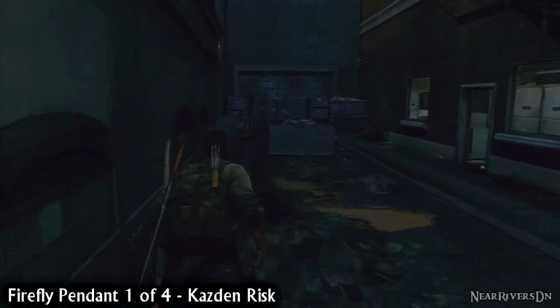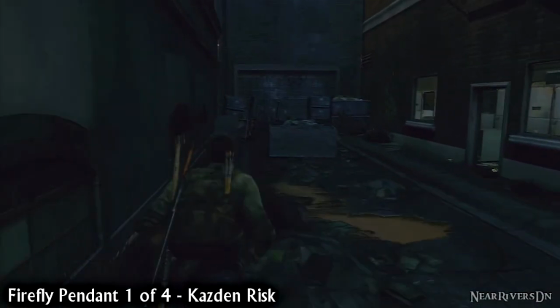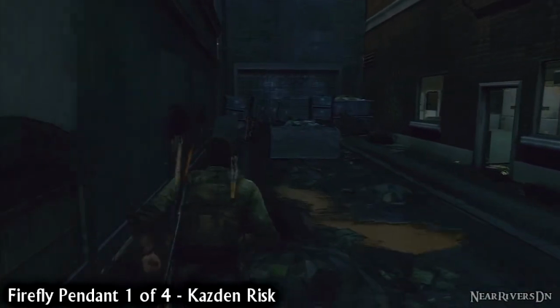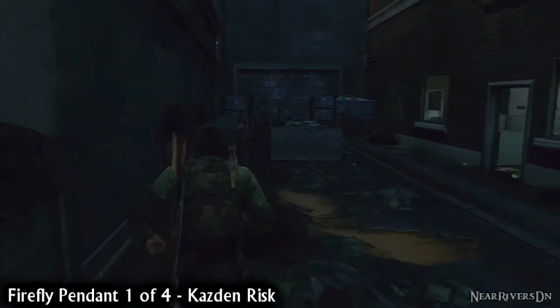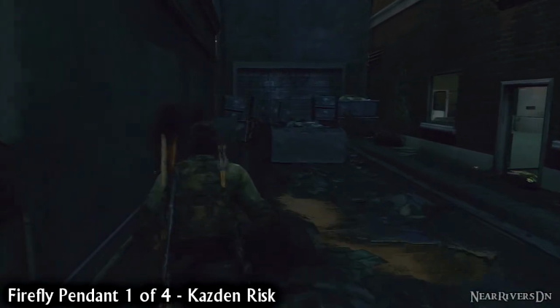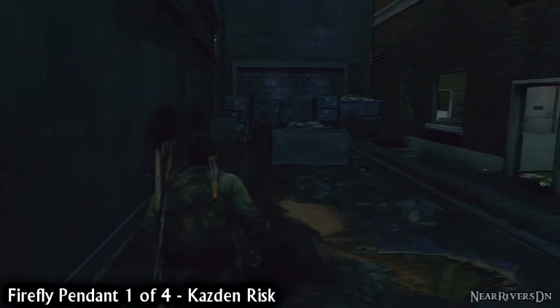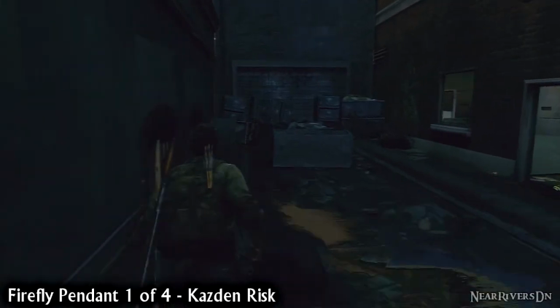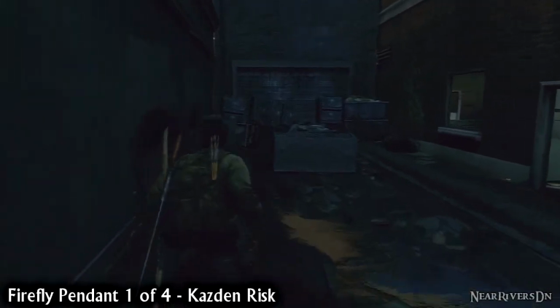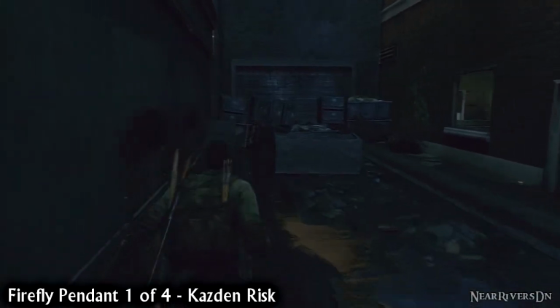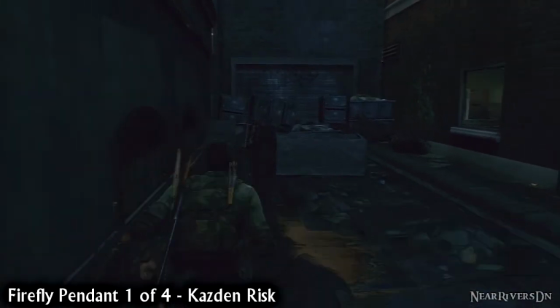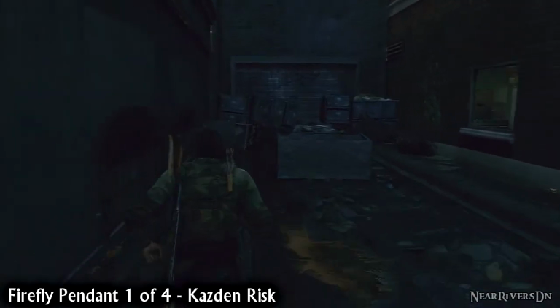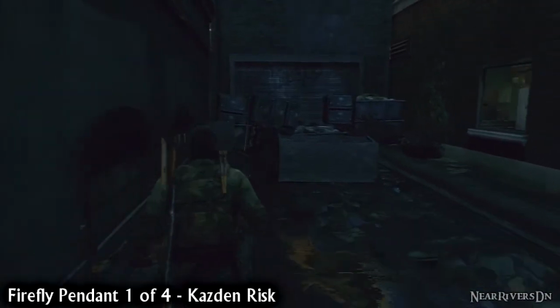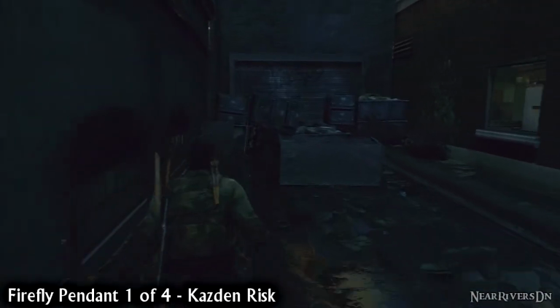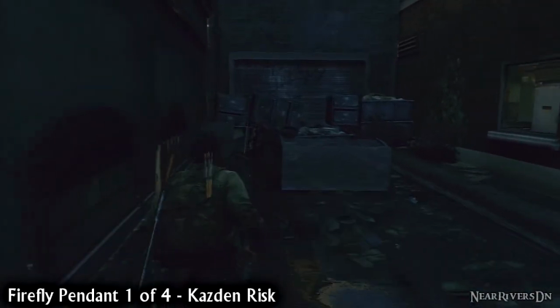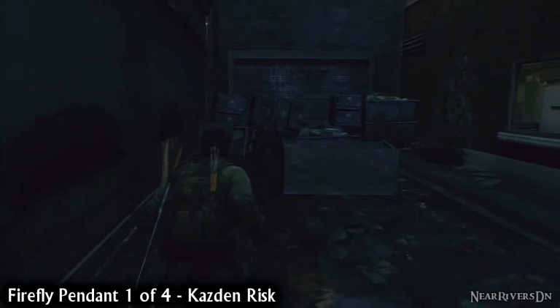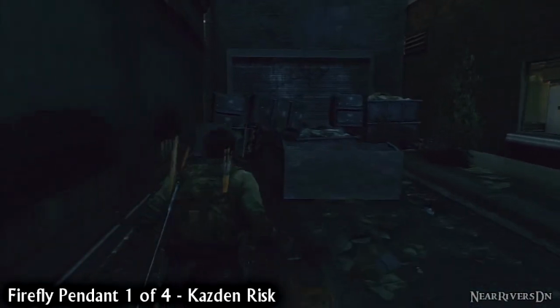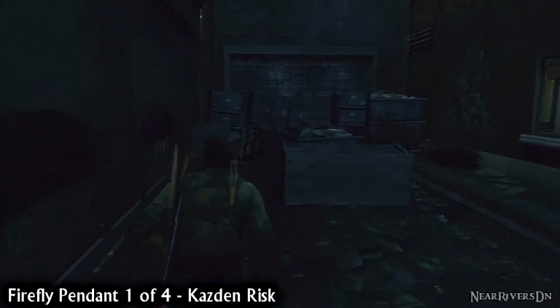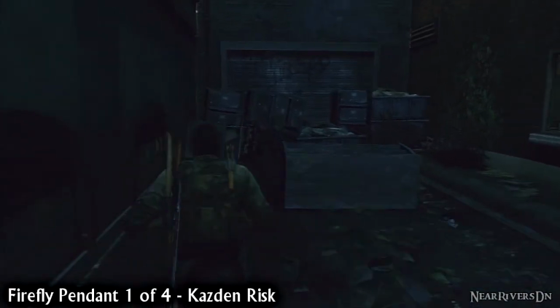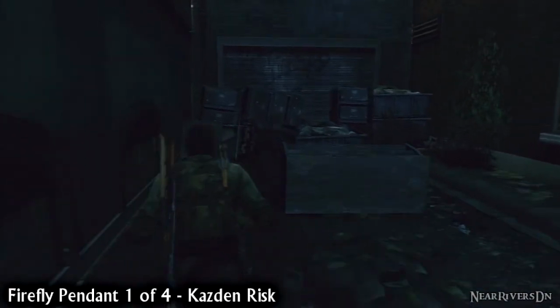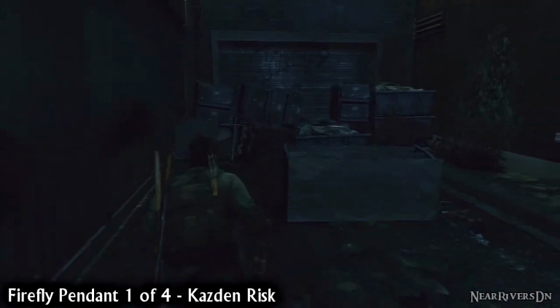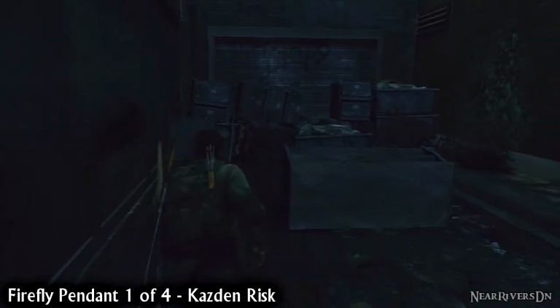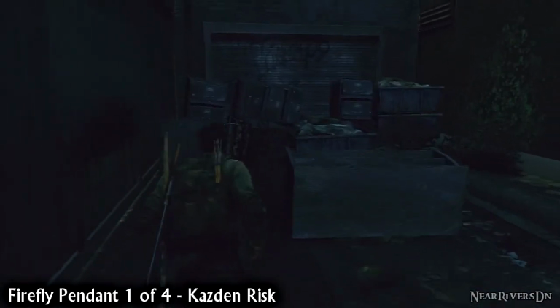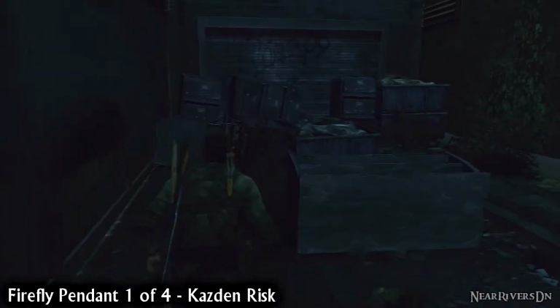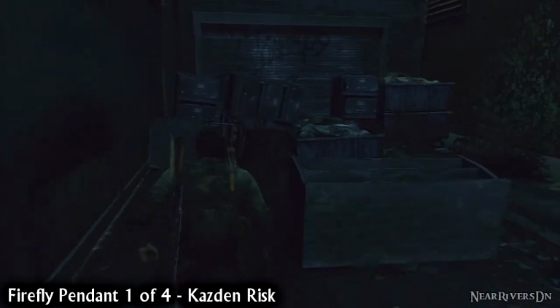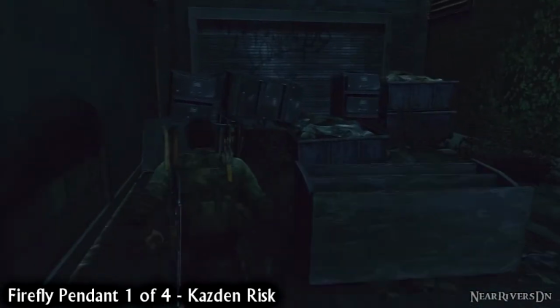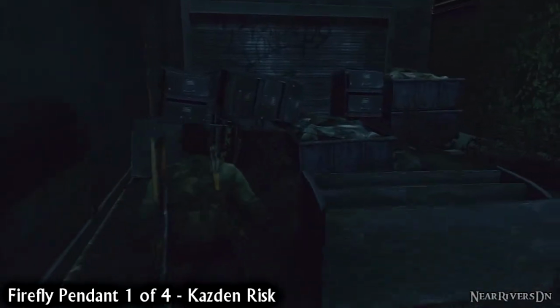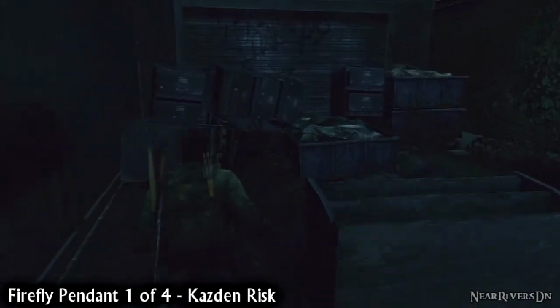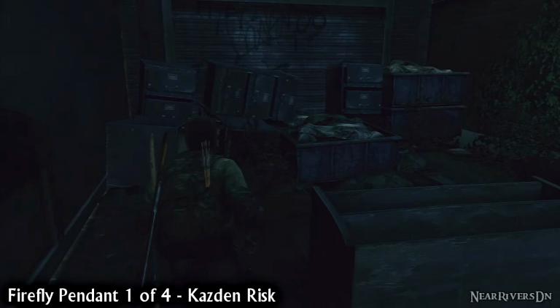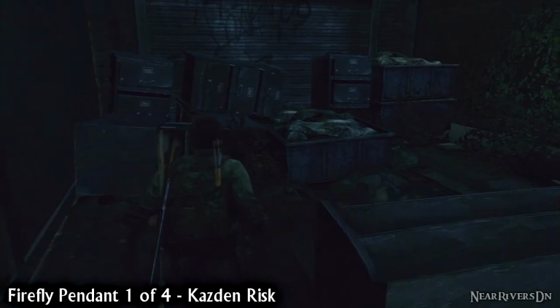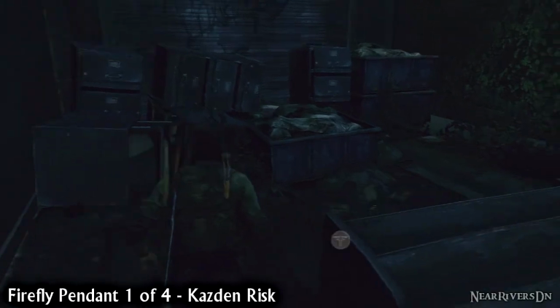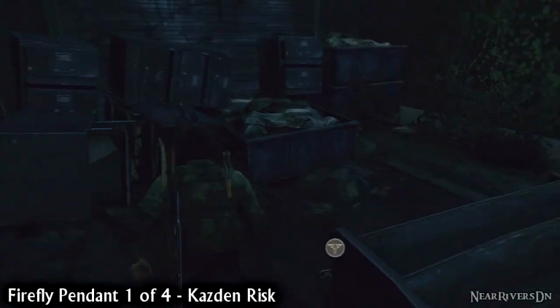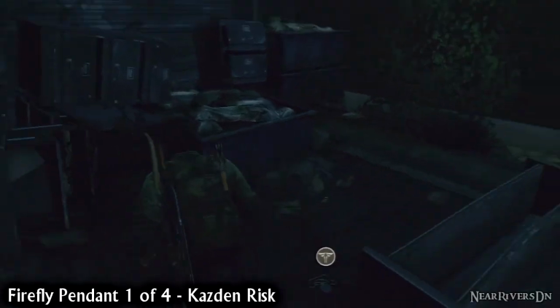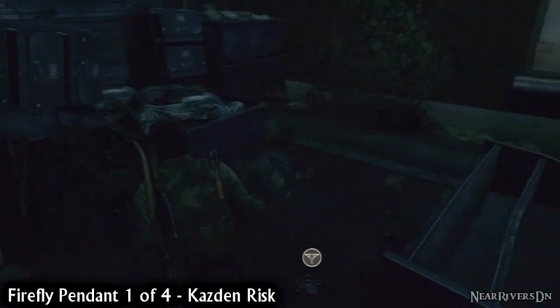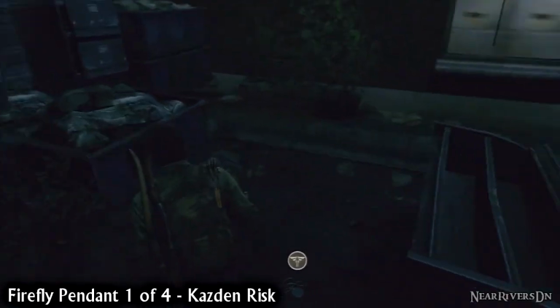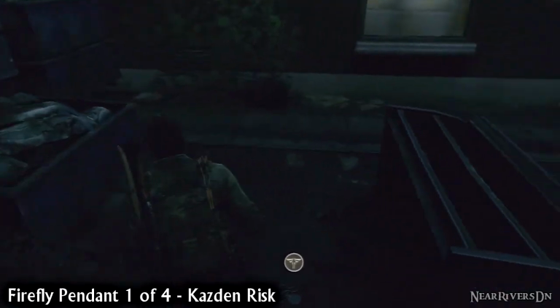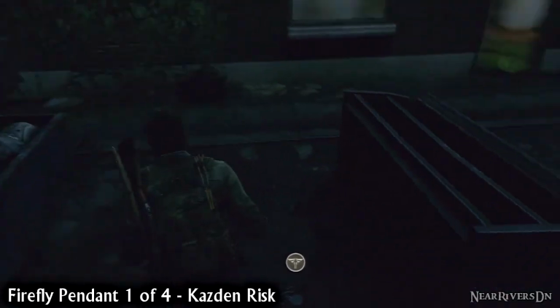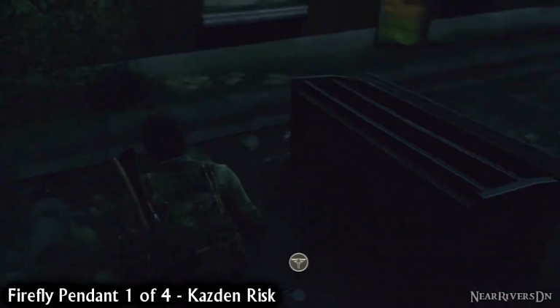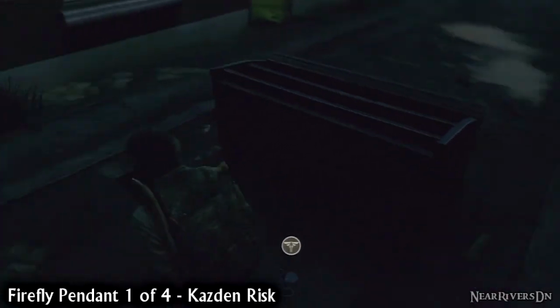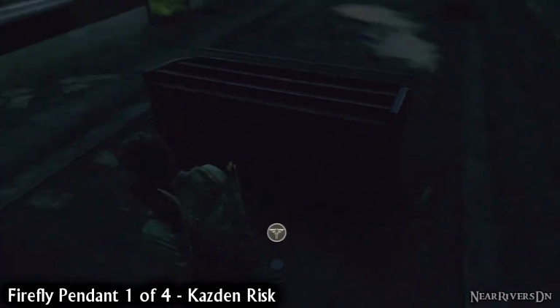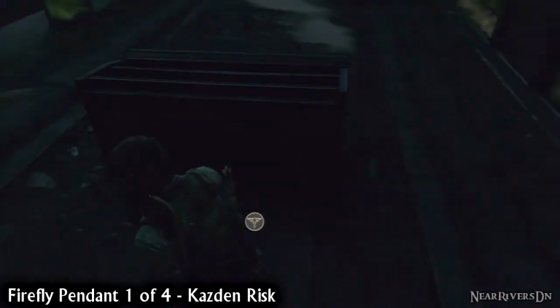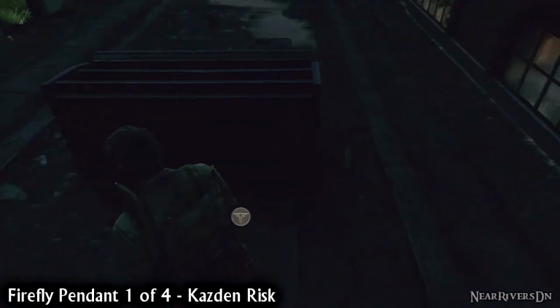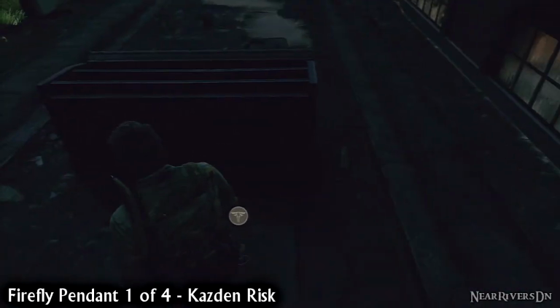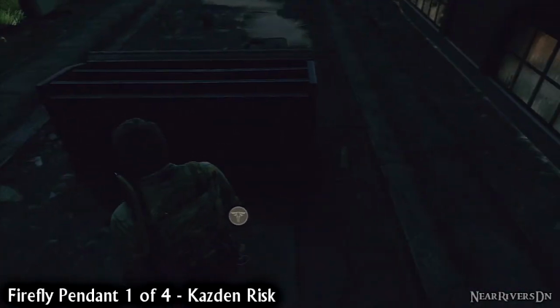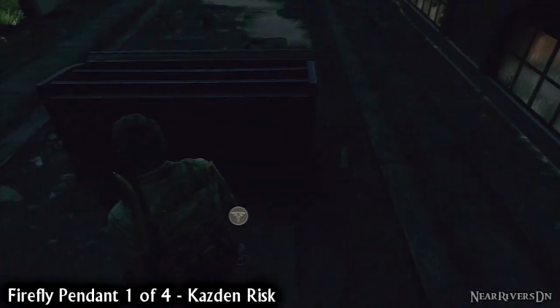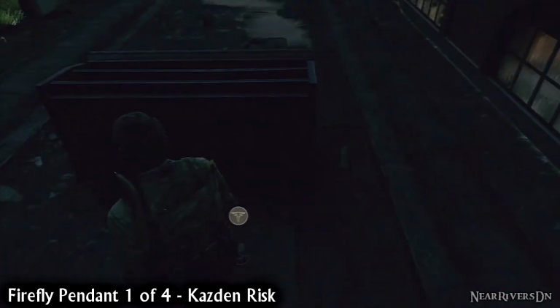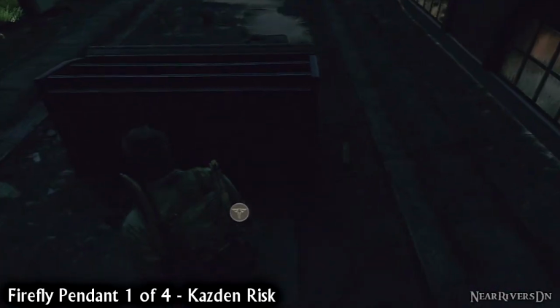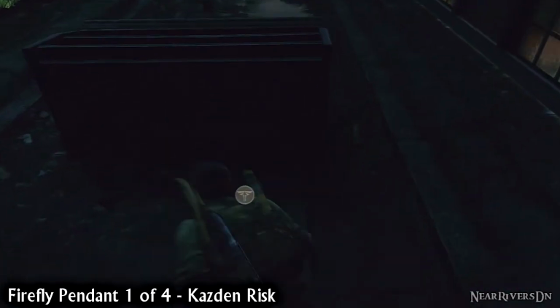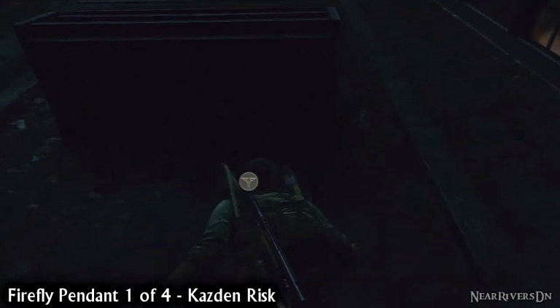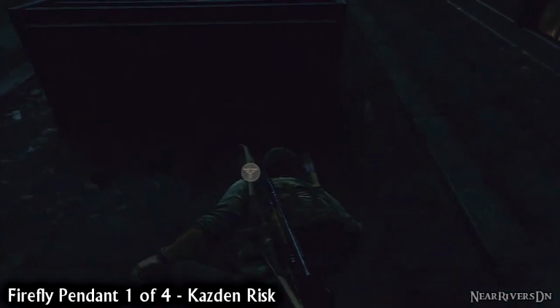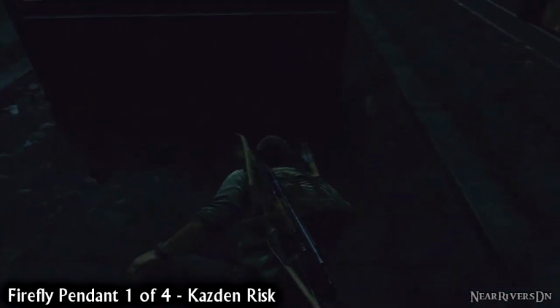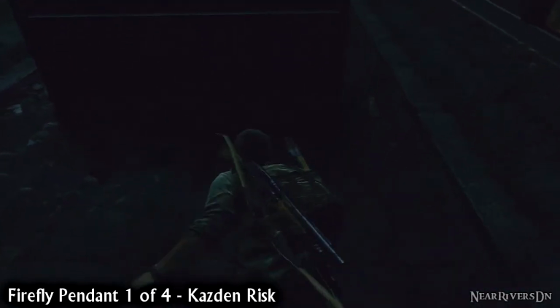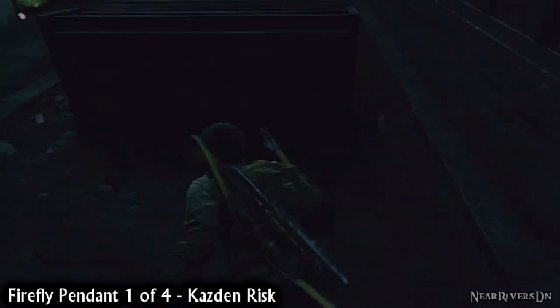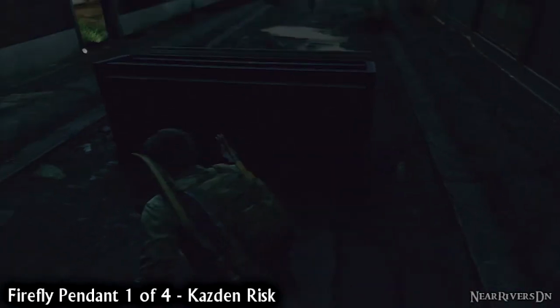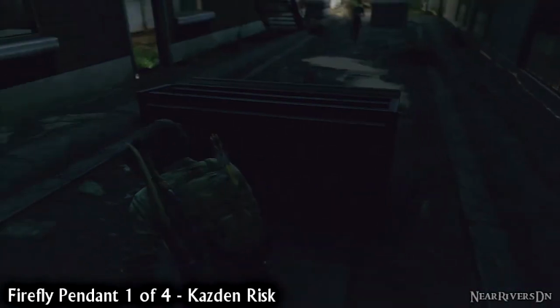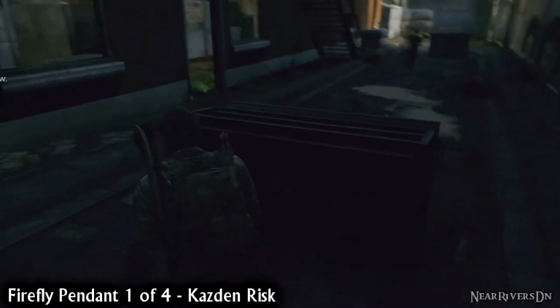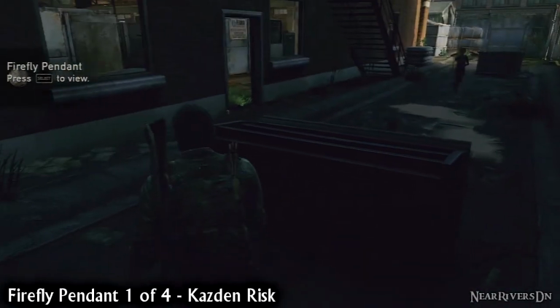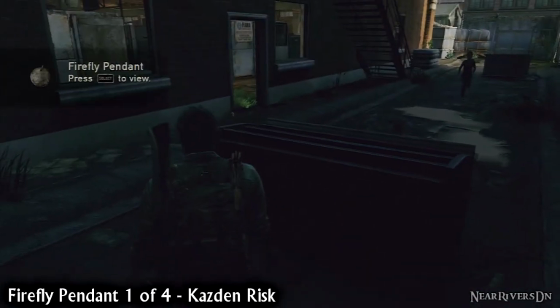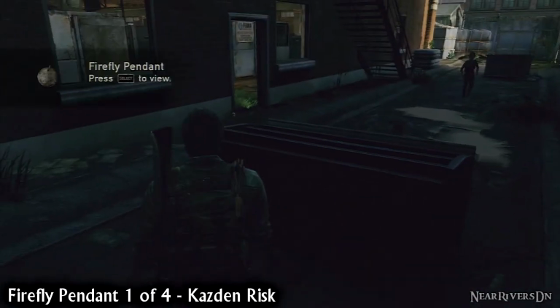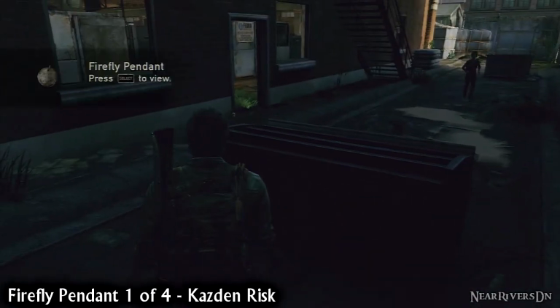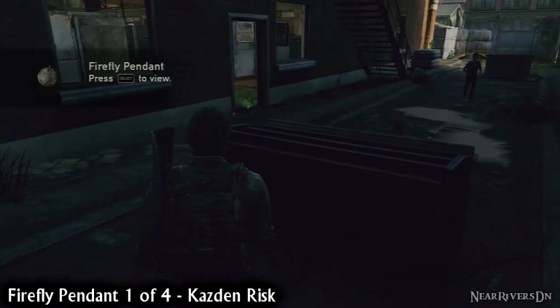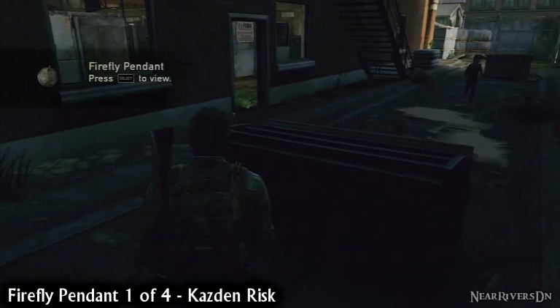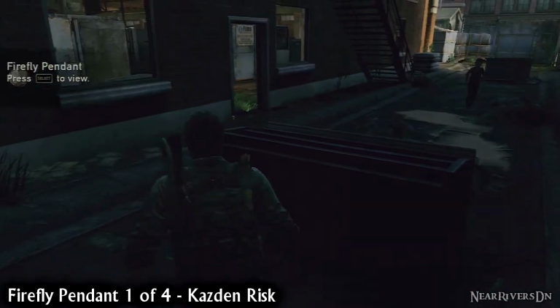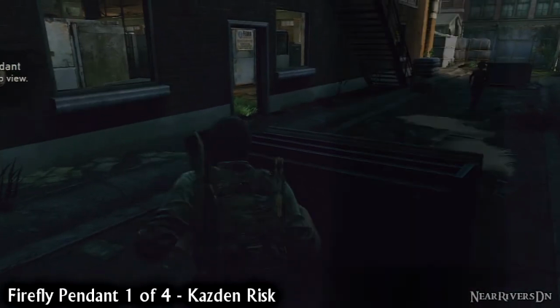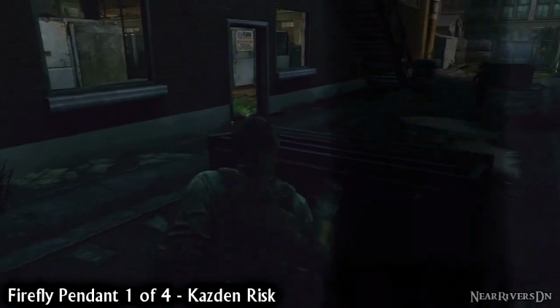Head over past the bookstore and into the left alley. Right at the end, beside the dumpster, is Kasdan Risk's Firefly Pendant.